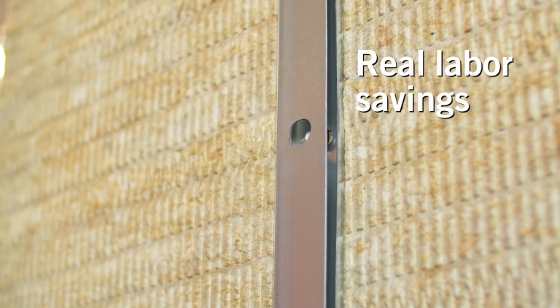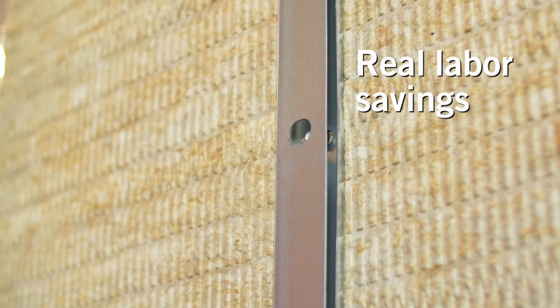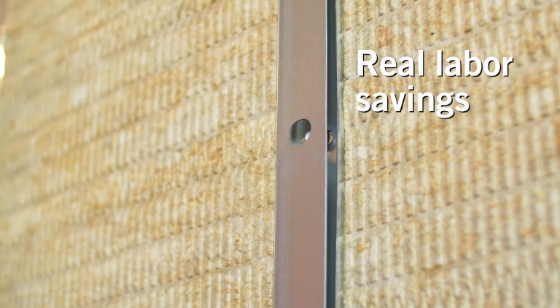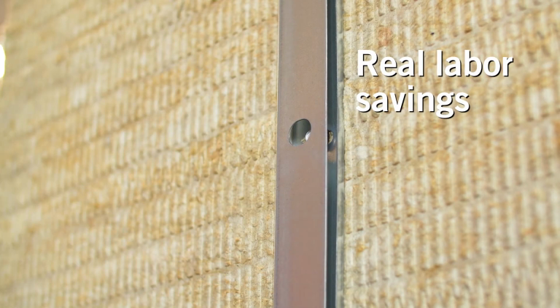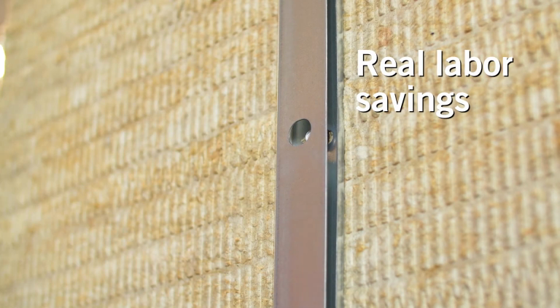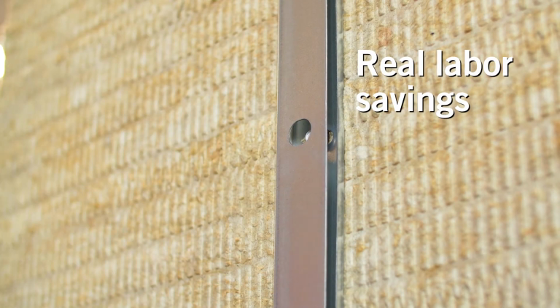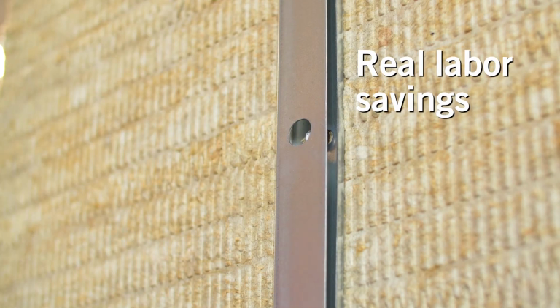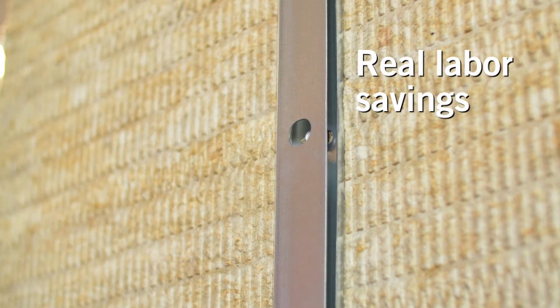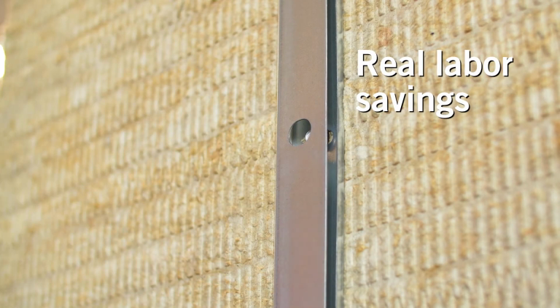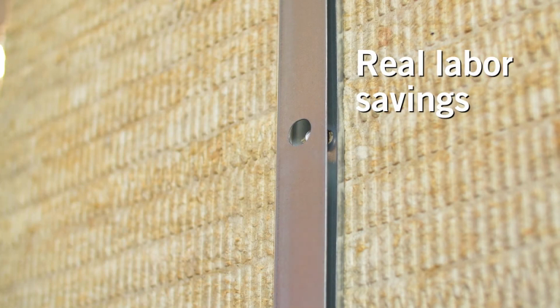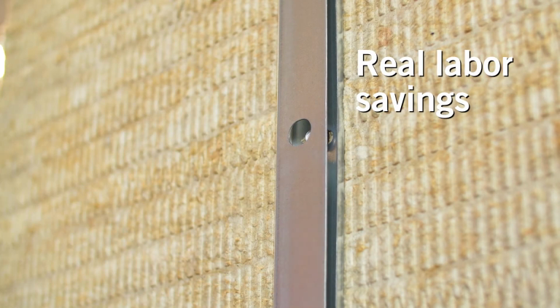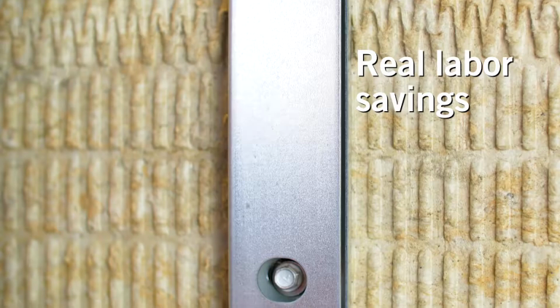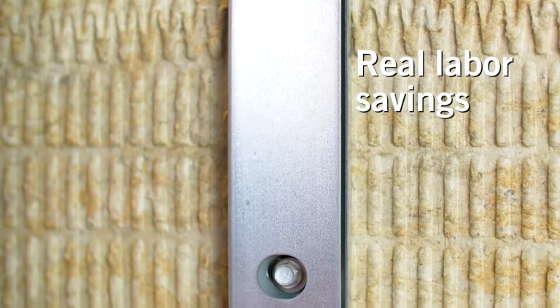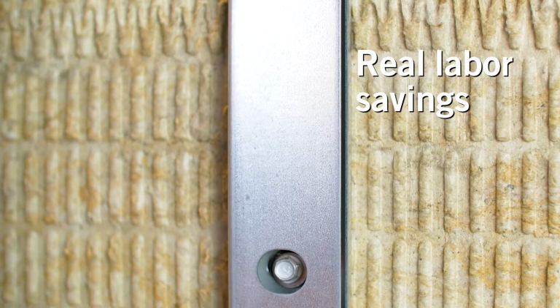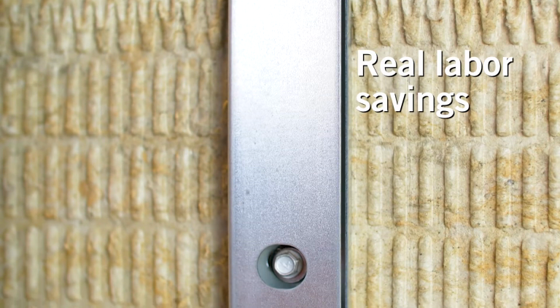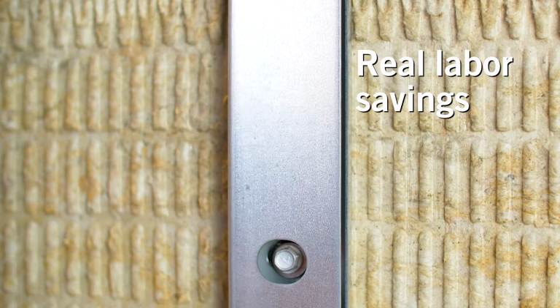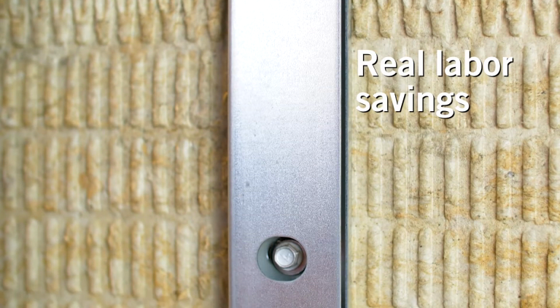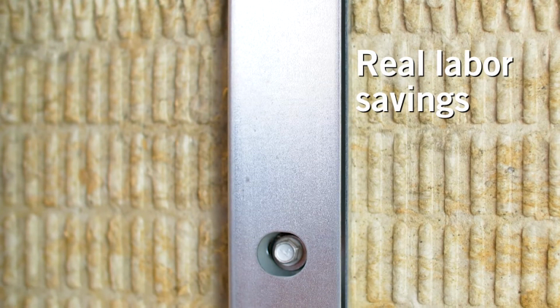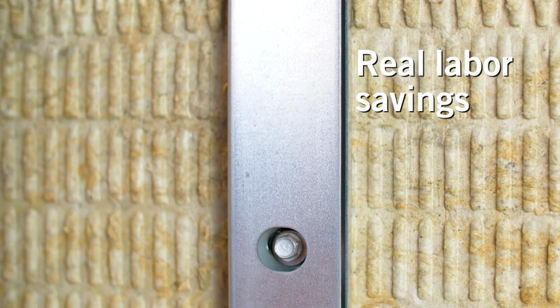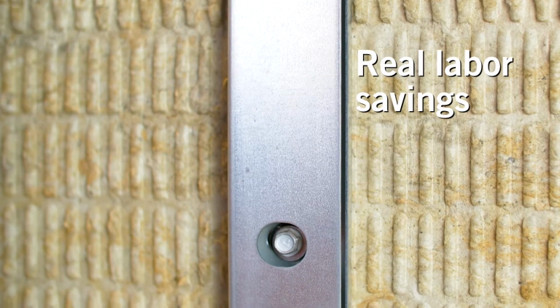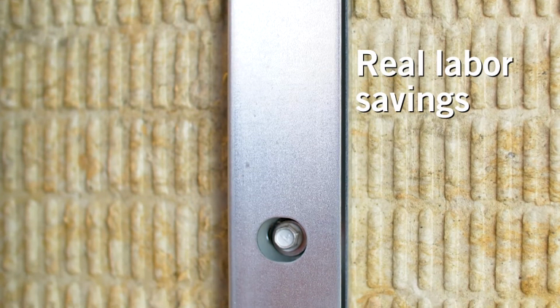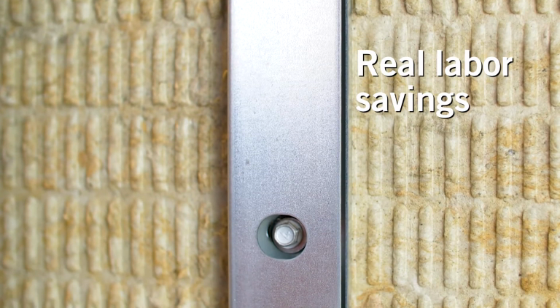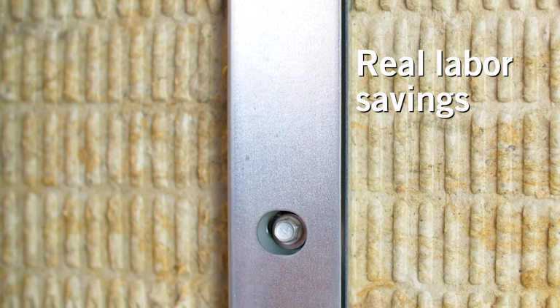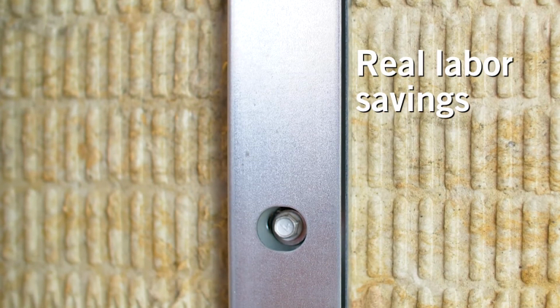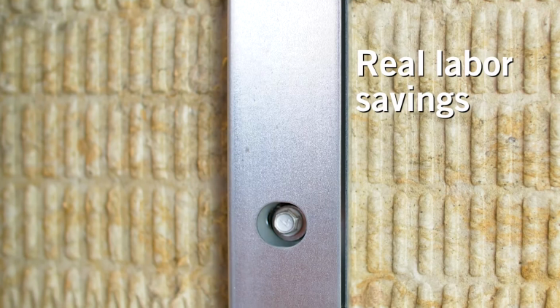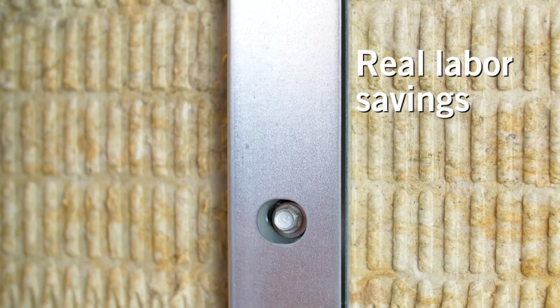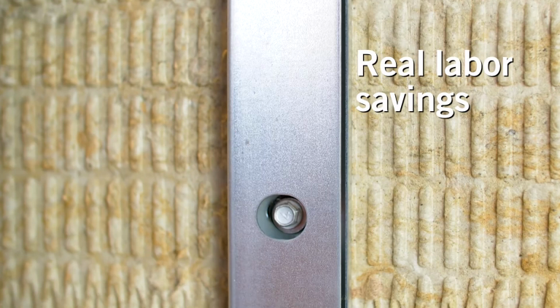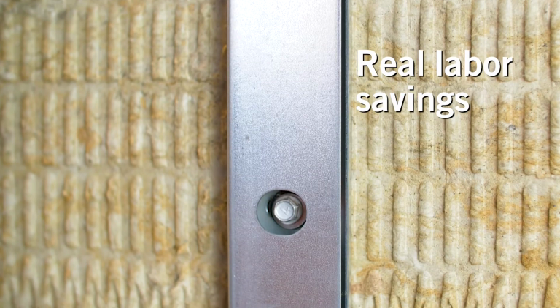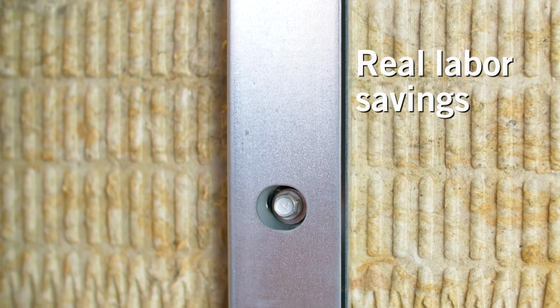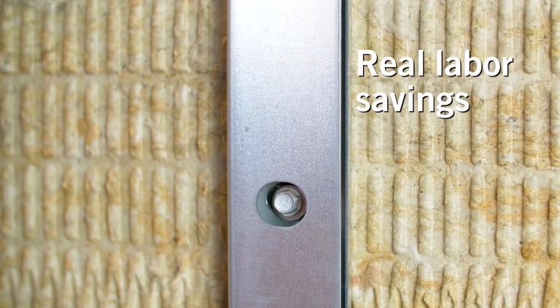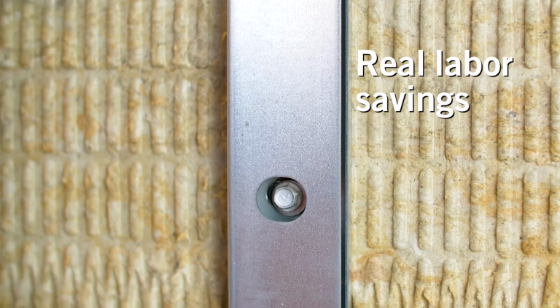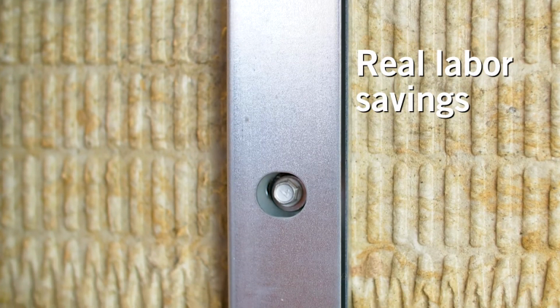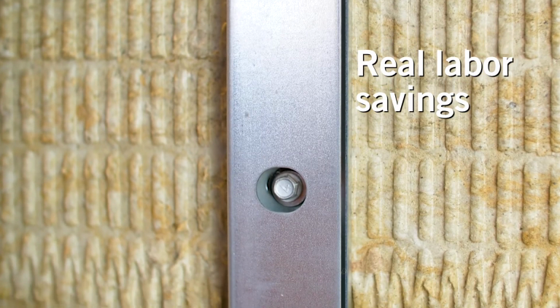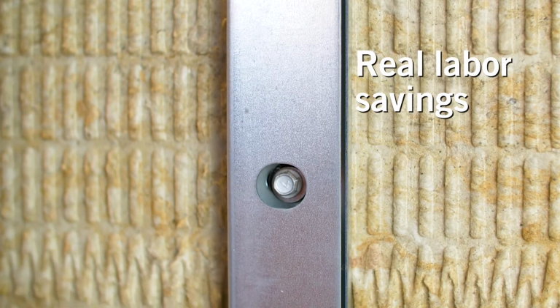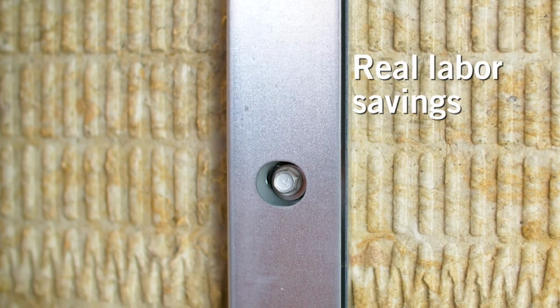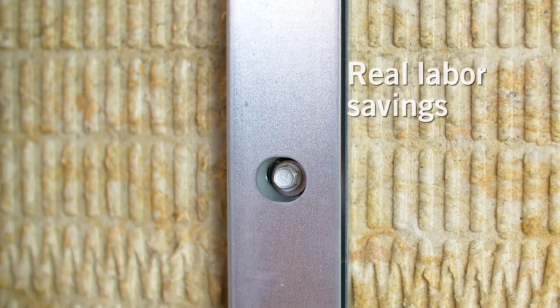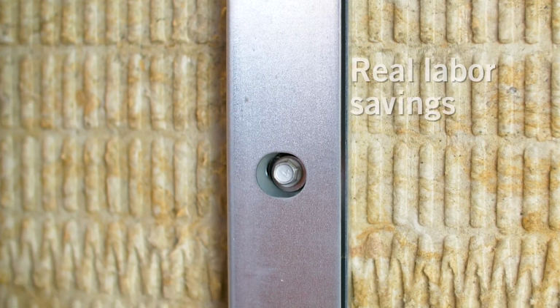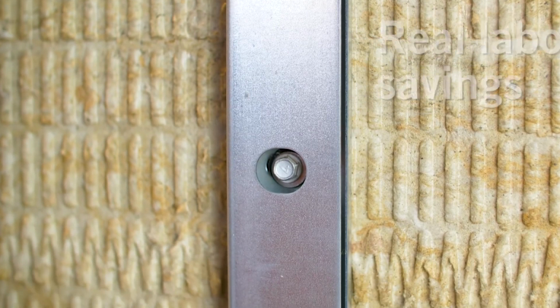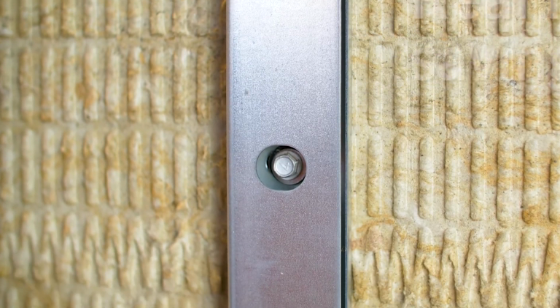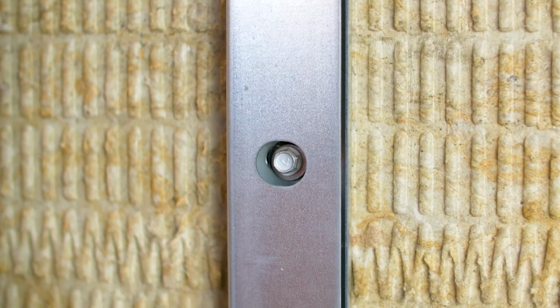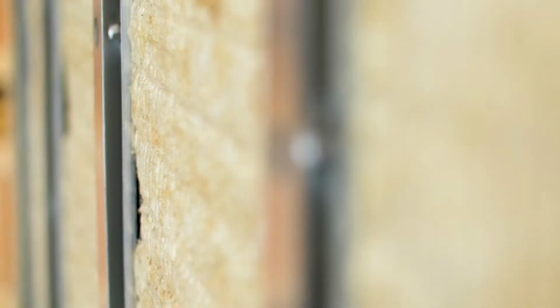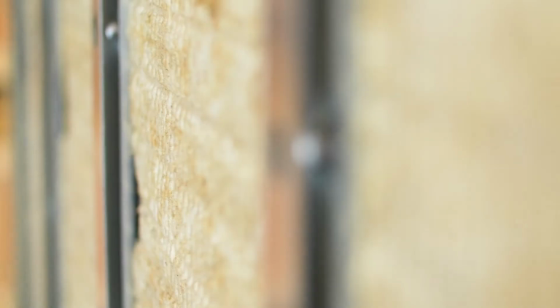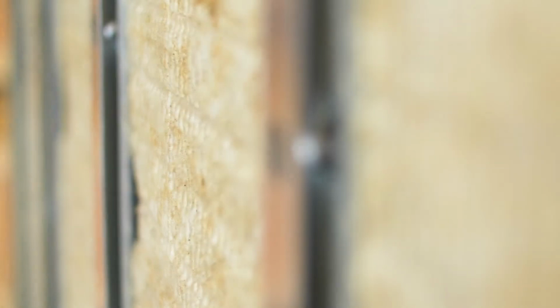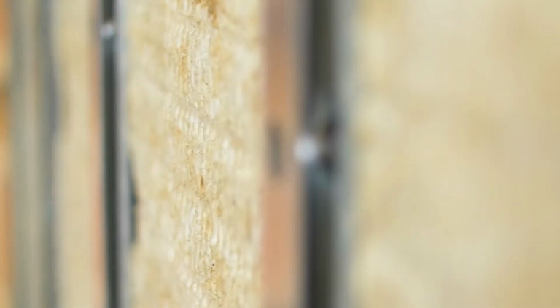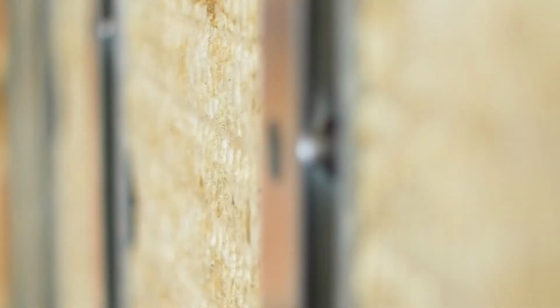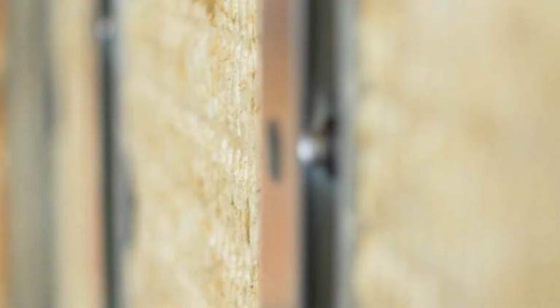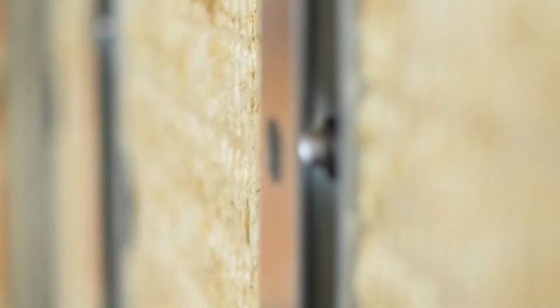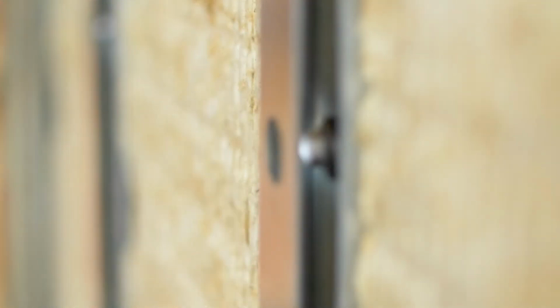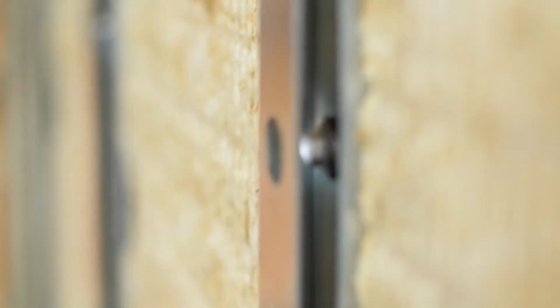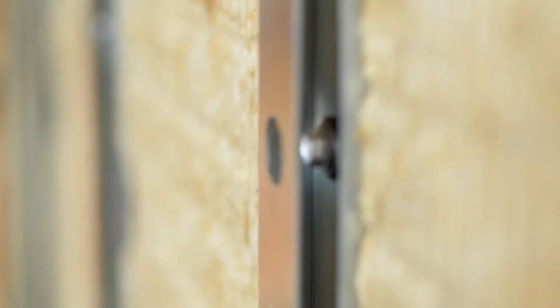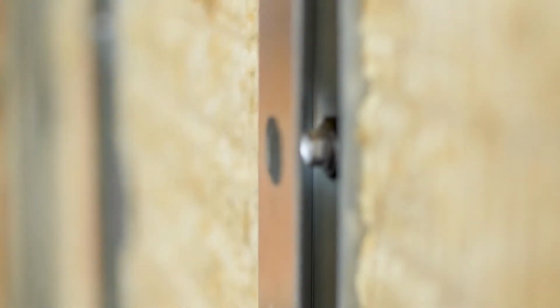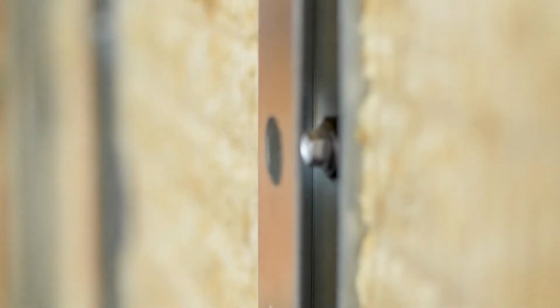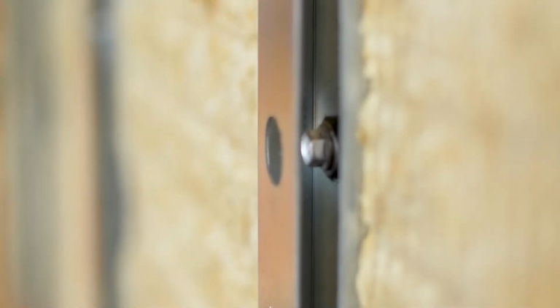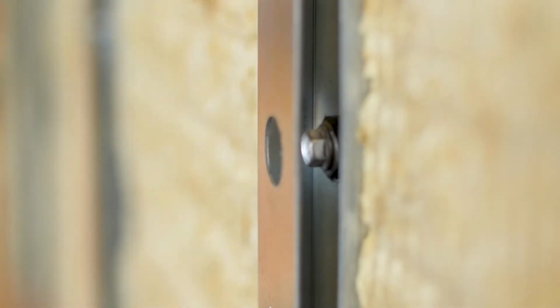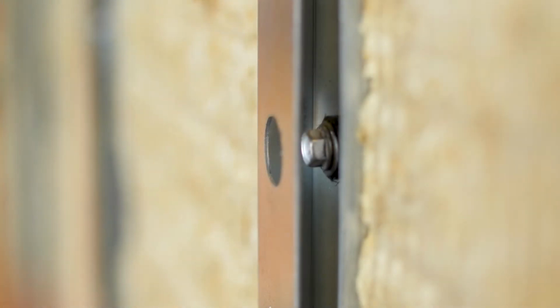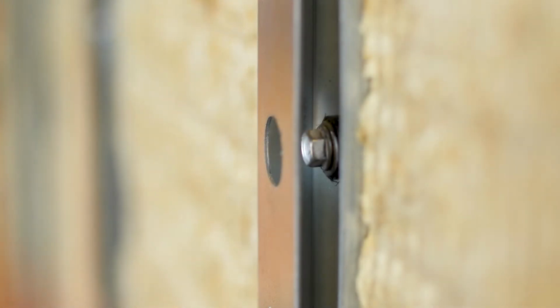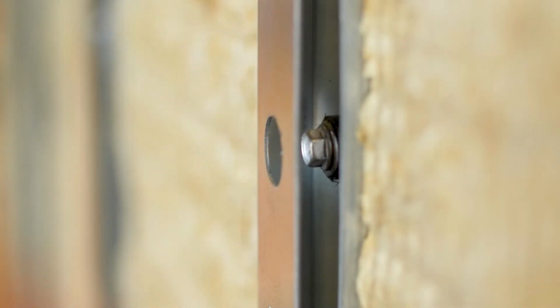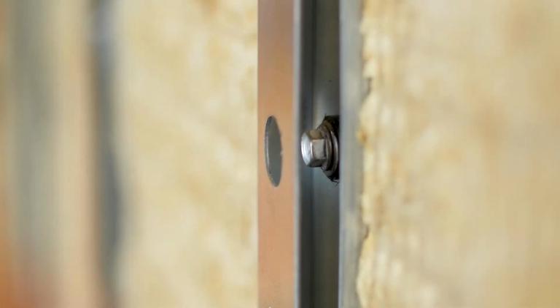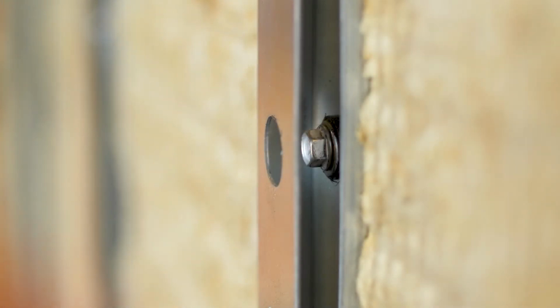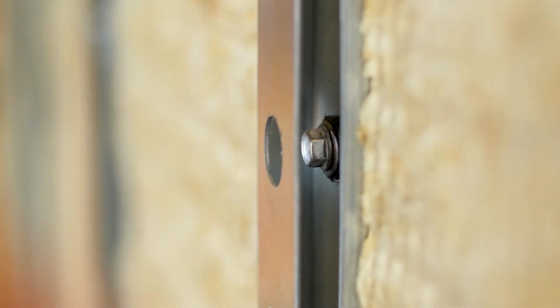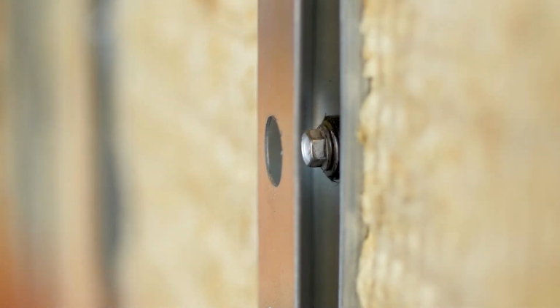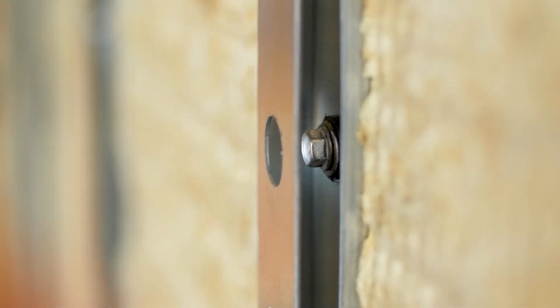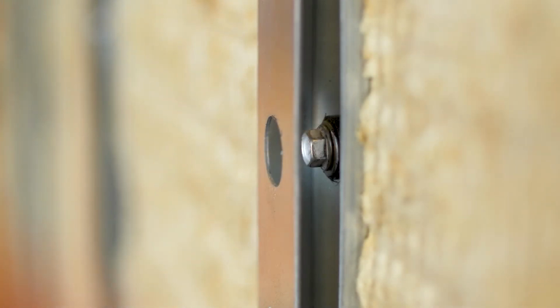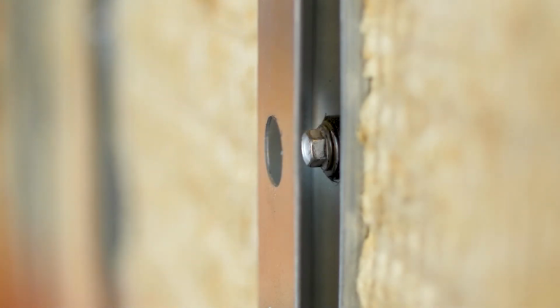No notching, cutting, or modifying the exterior insulation is required, unlike other girt, bracket, or clip components on the market today.